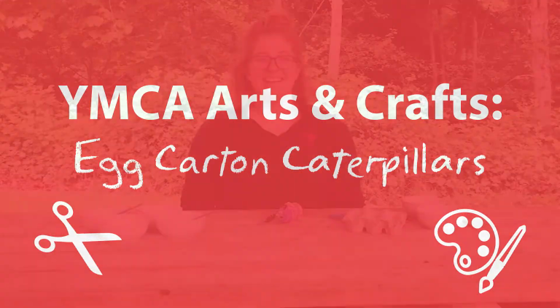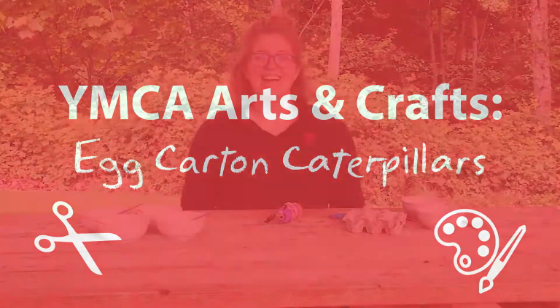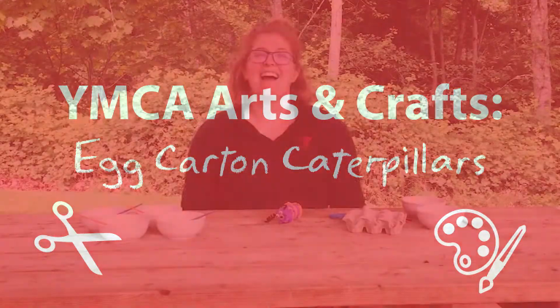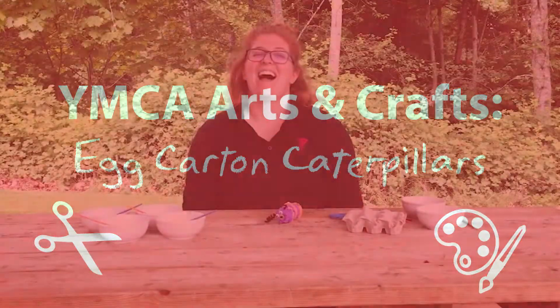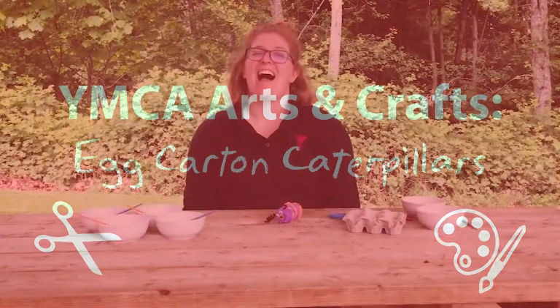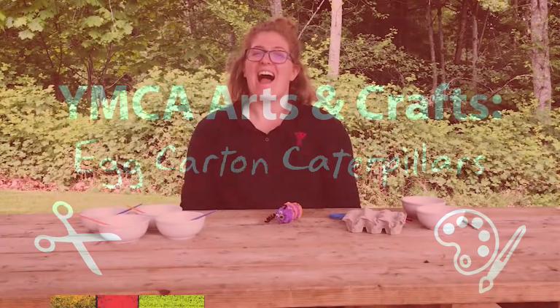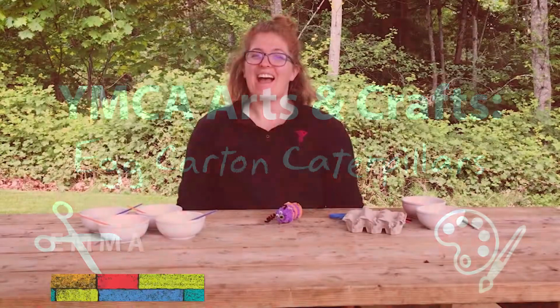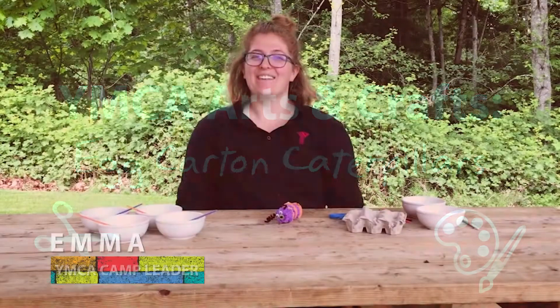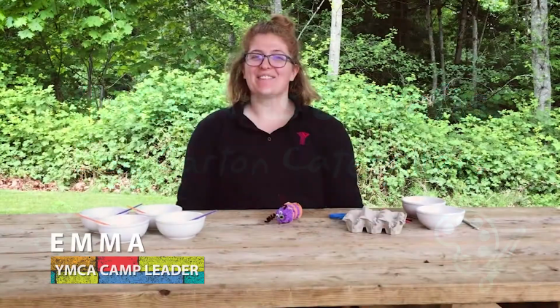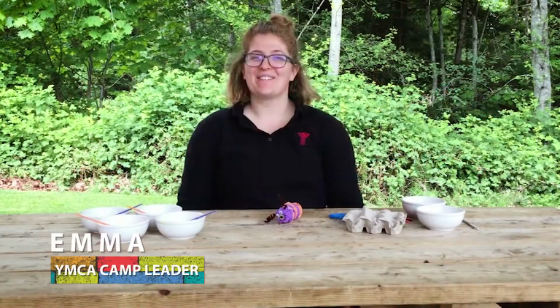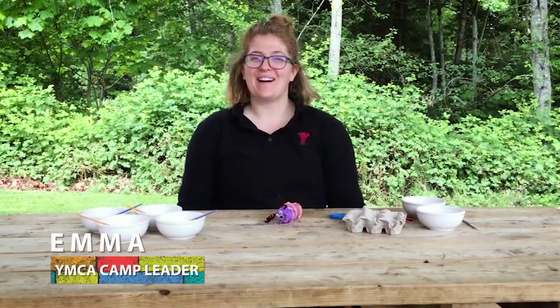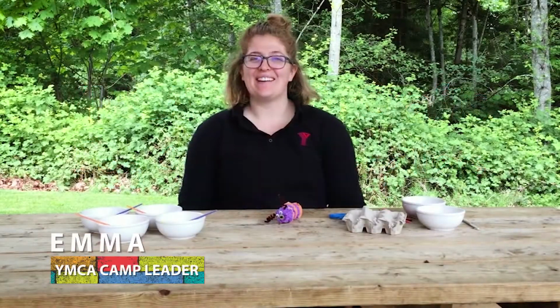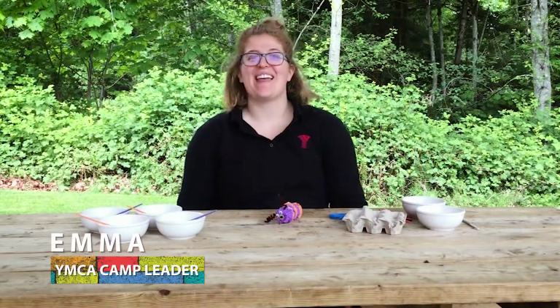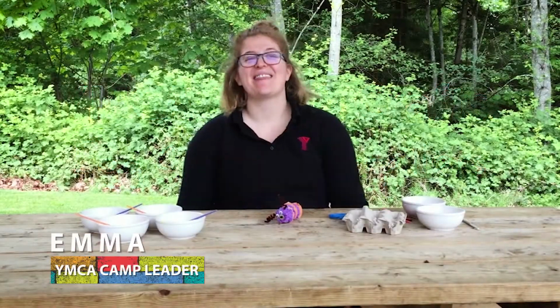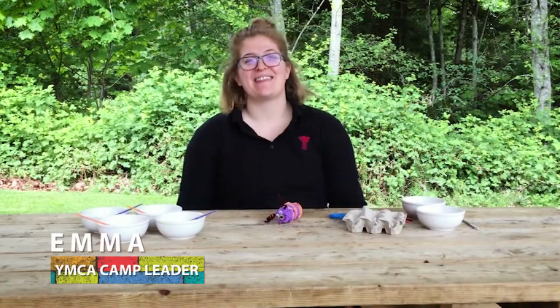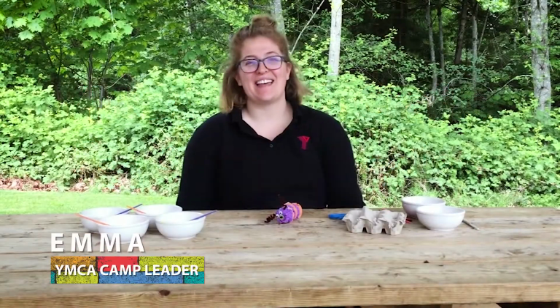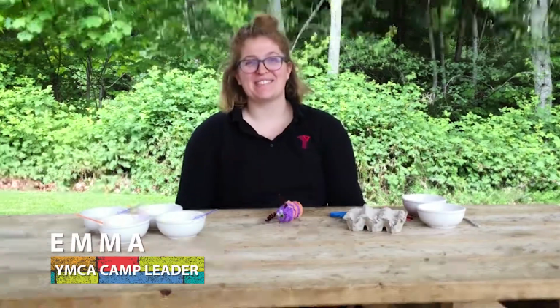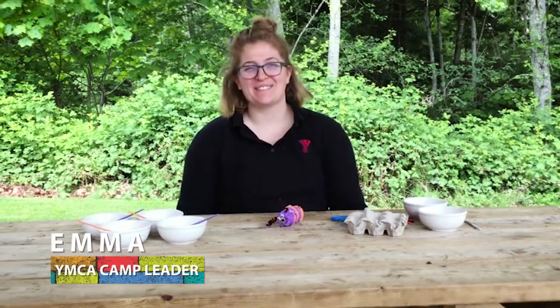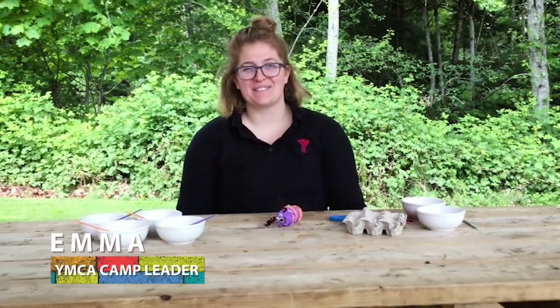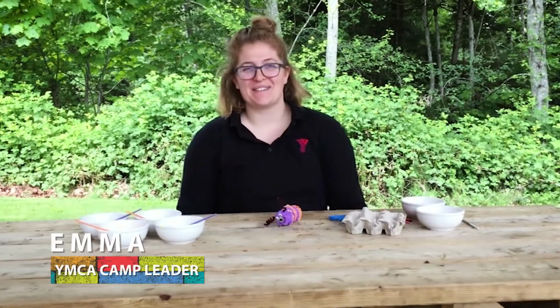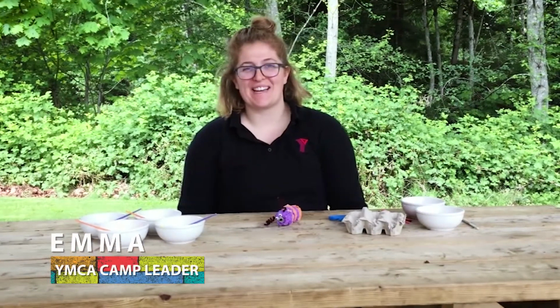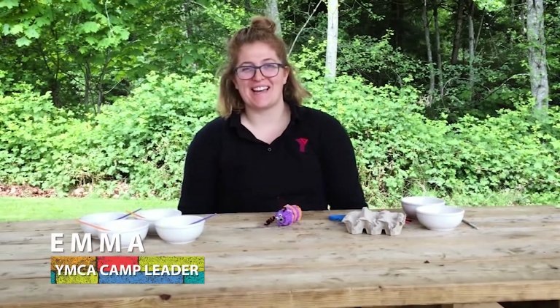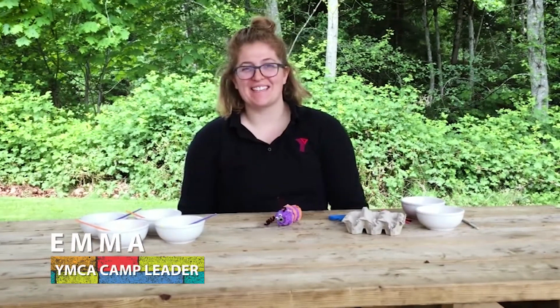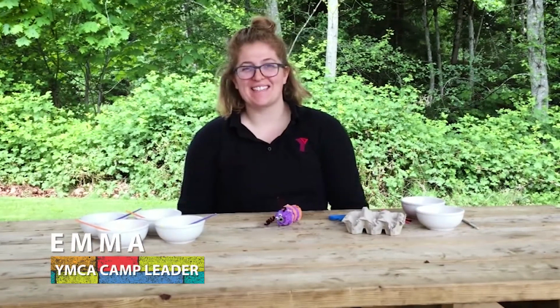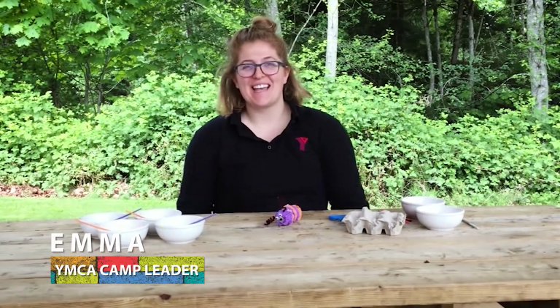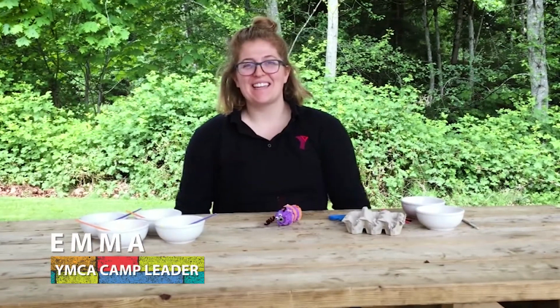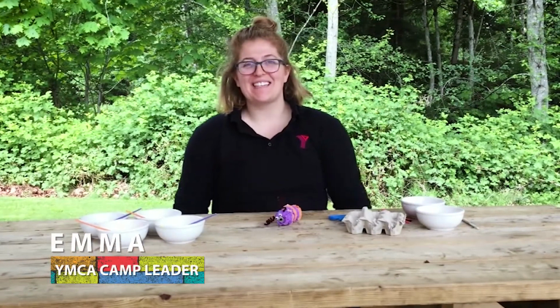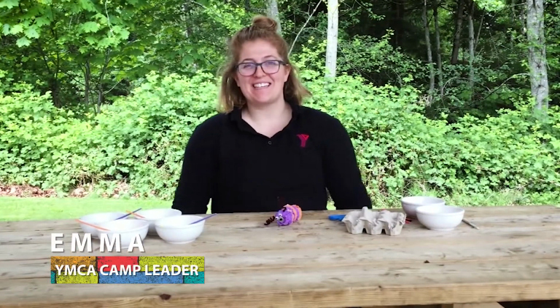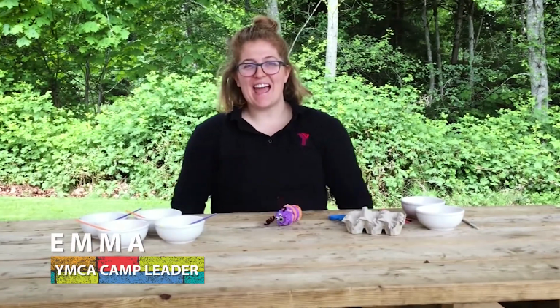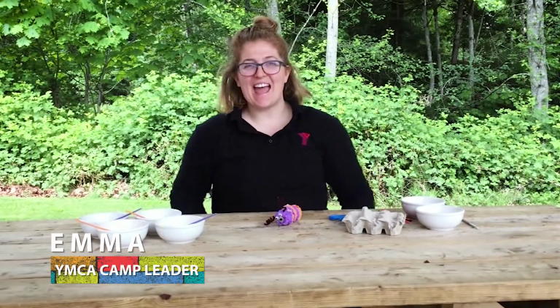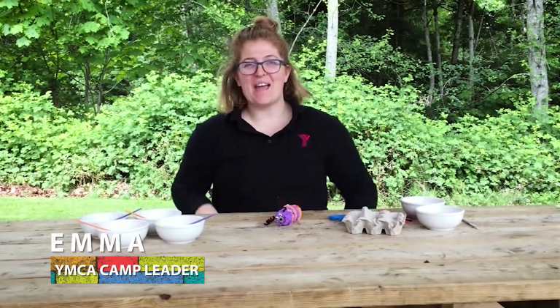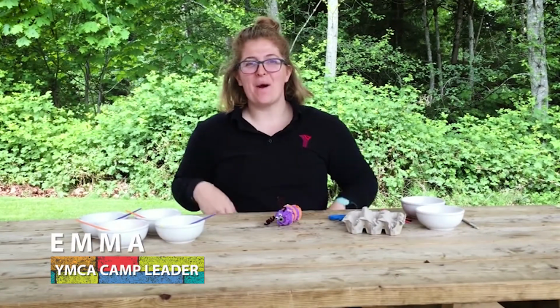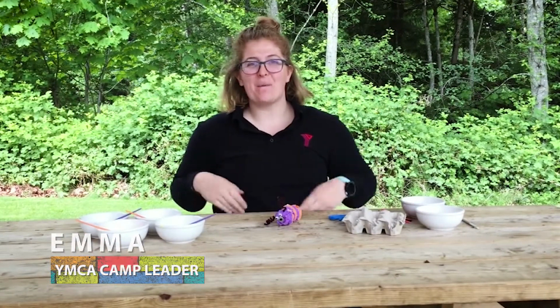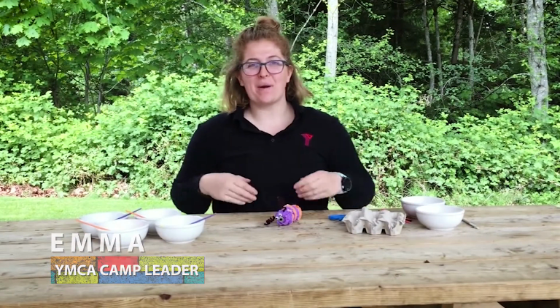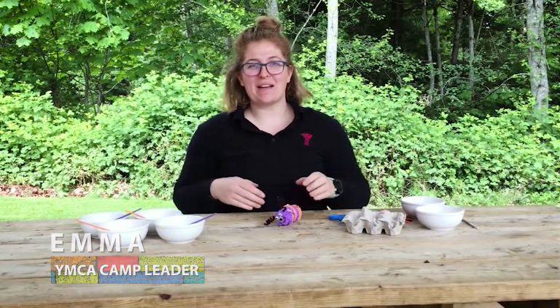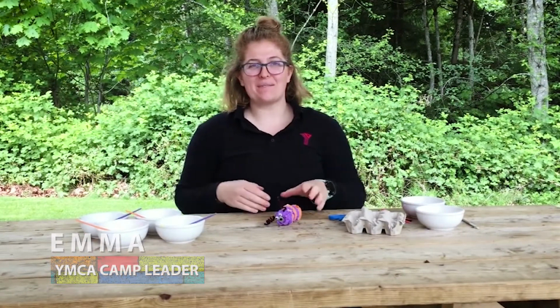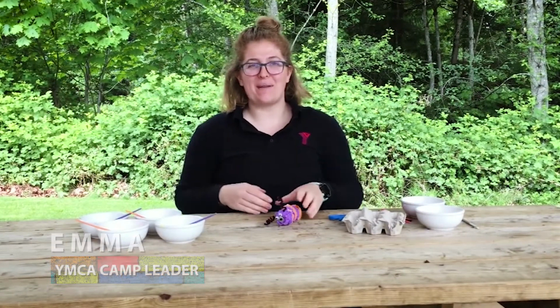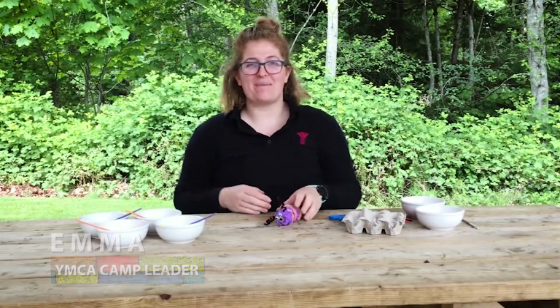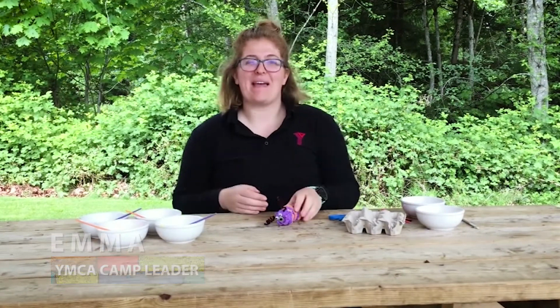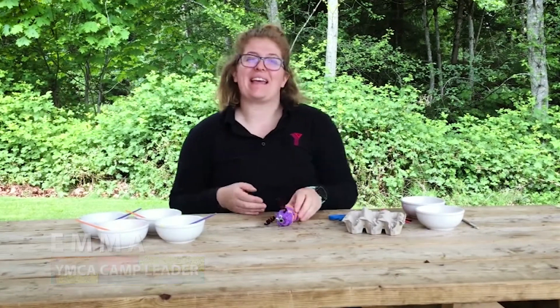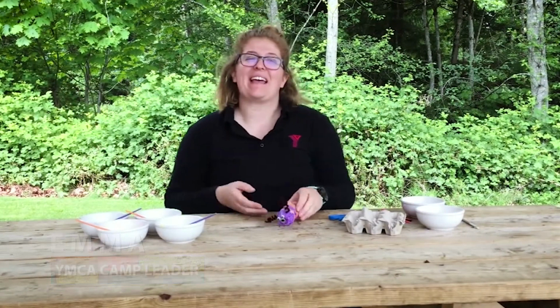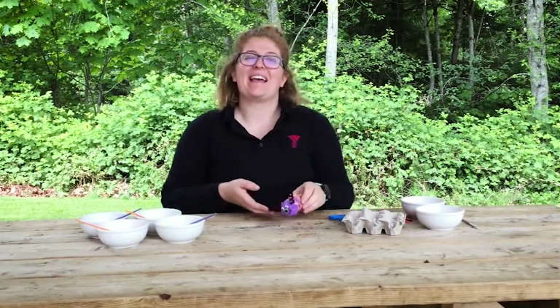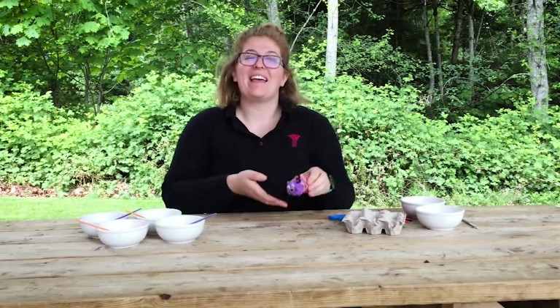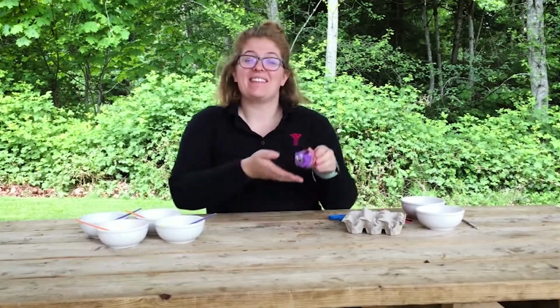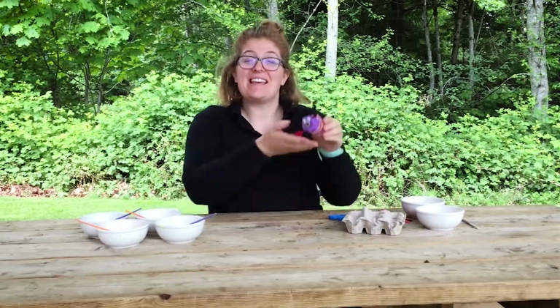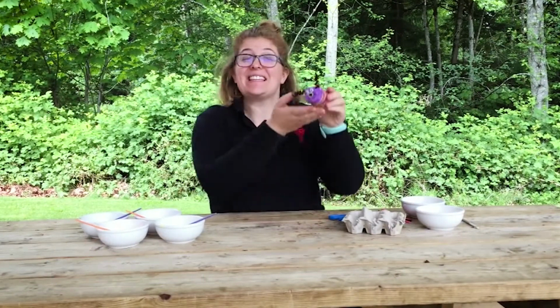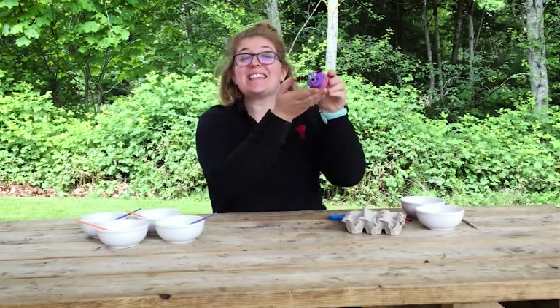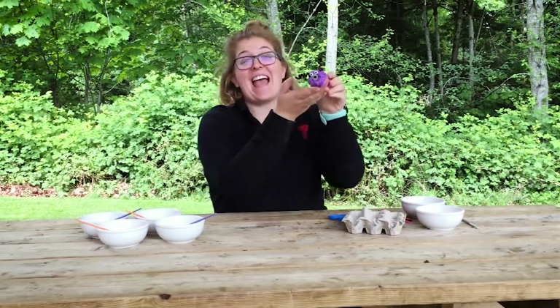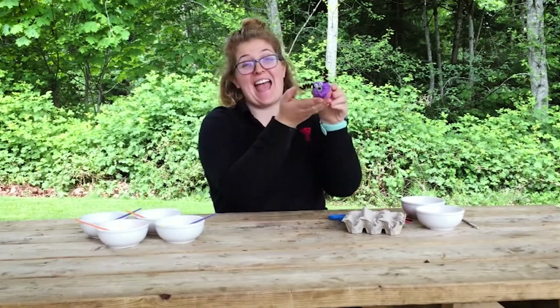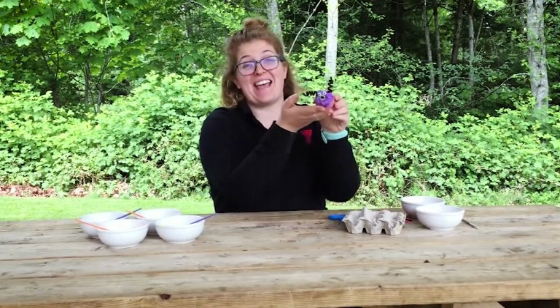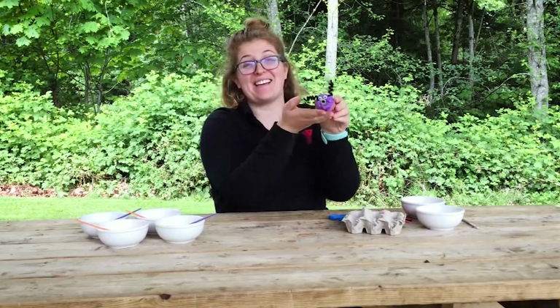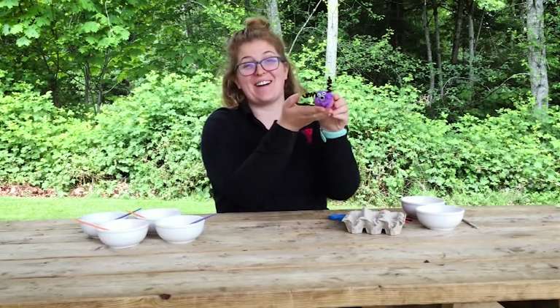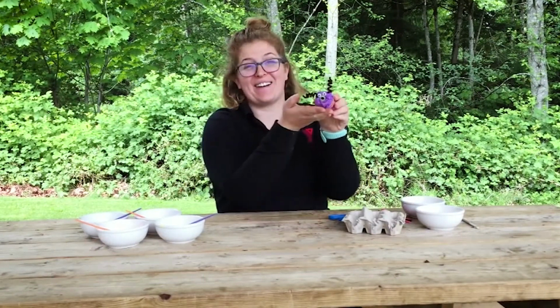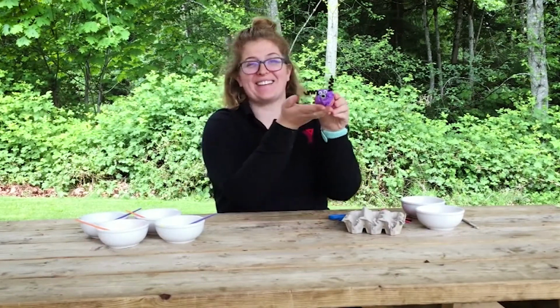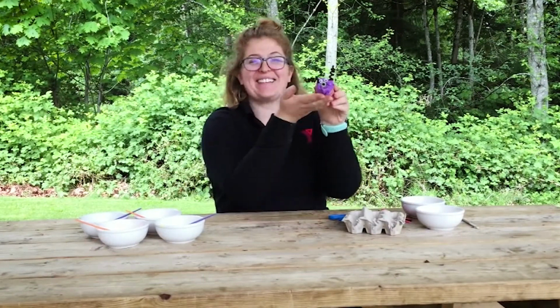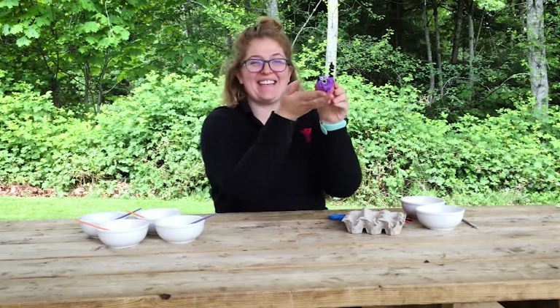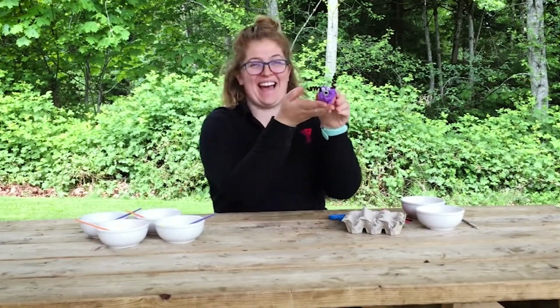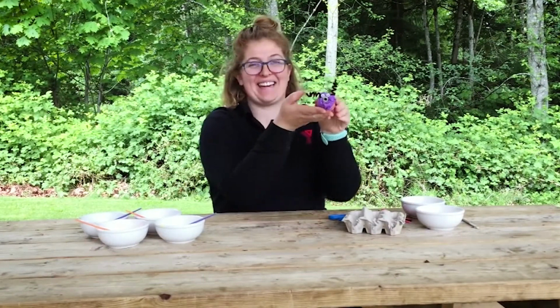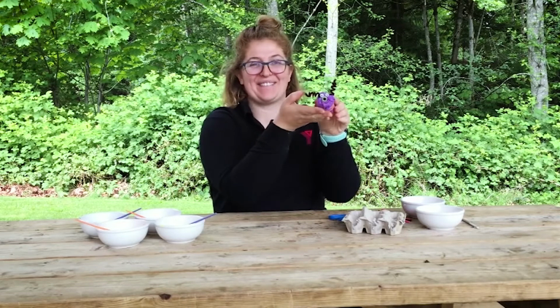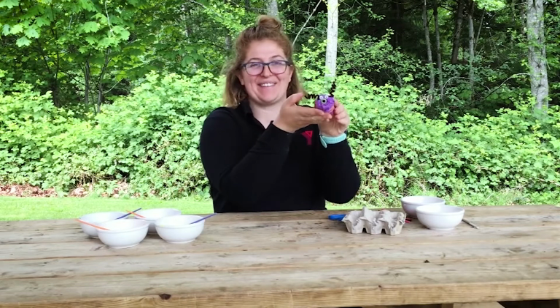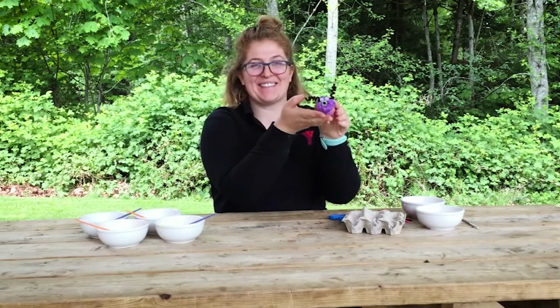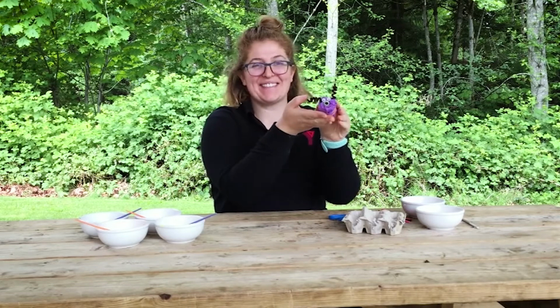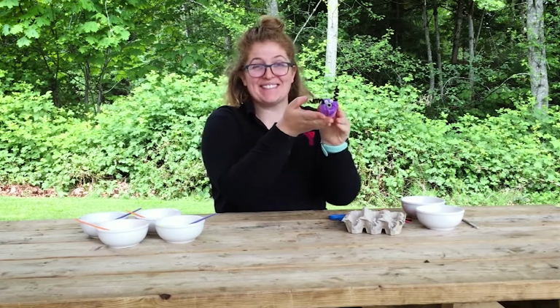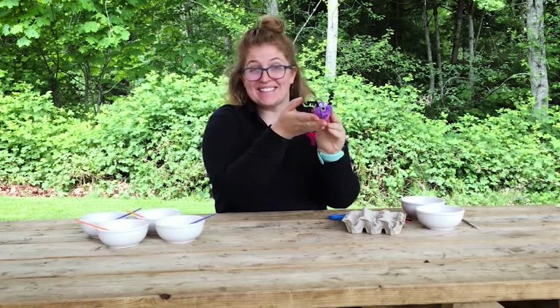Hi everyone! Thanks for joining us. Today we're gonna be making these egg carton caterpillars.